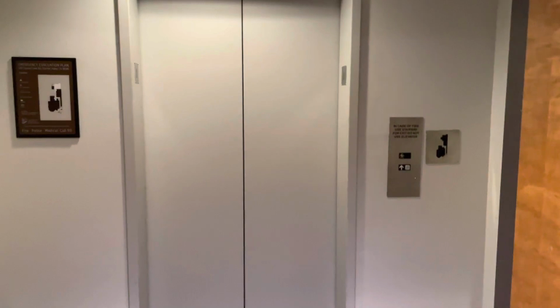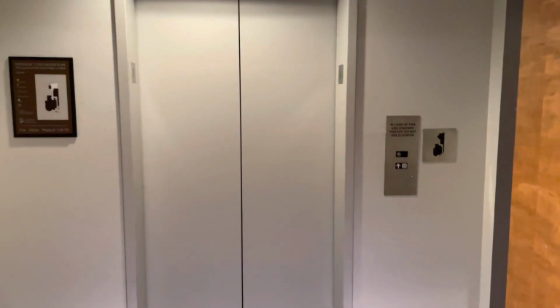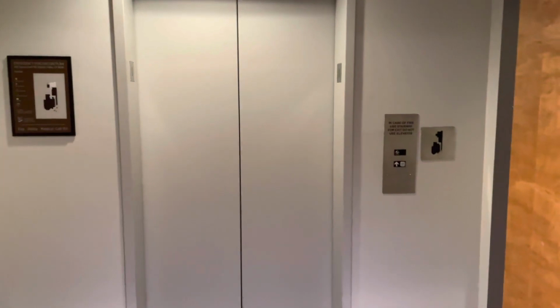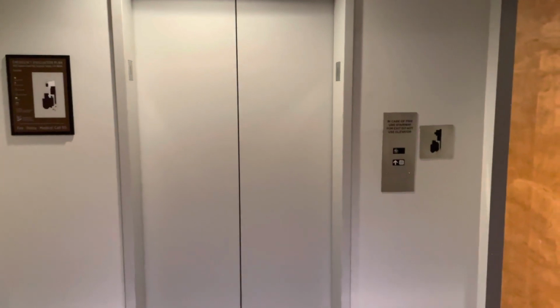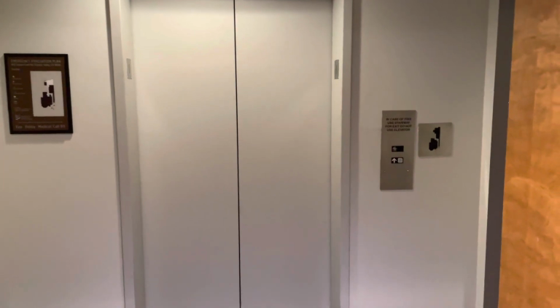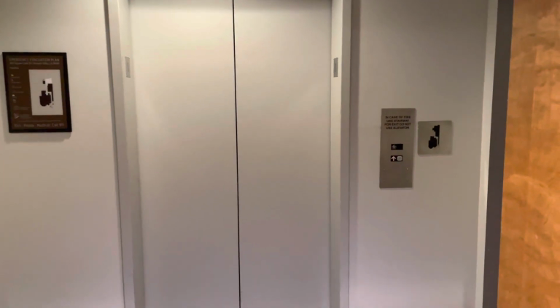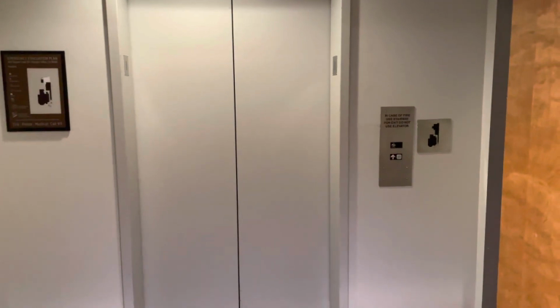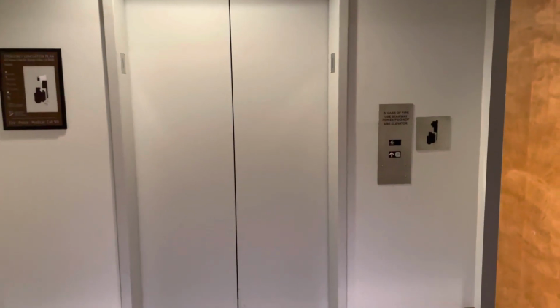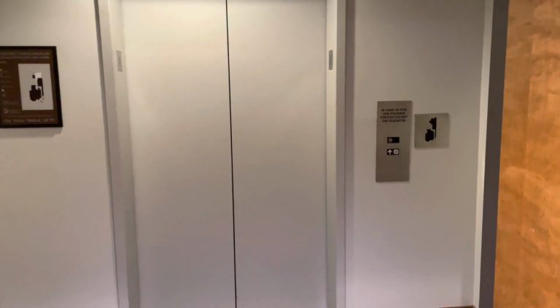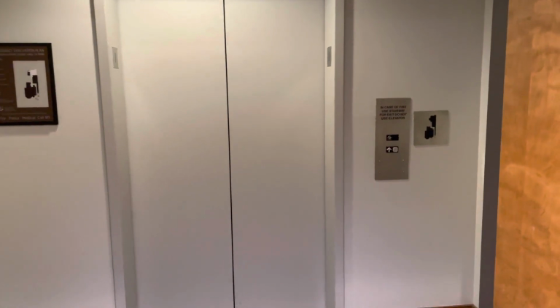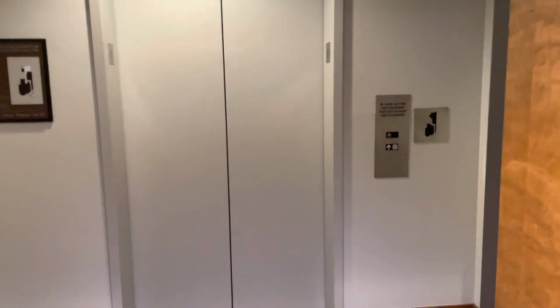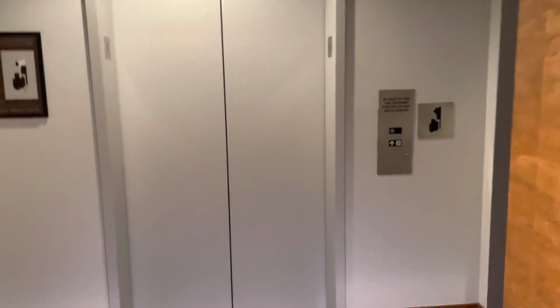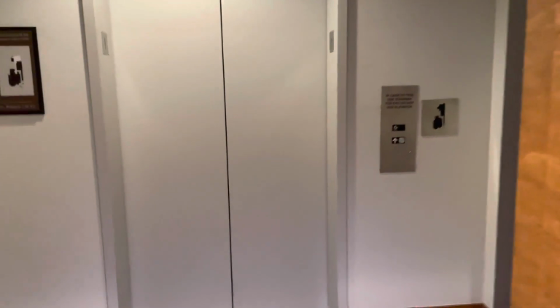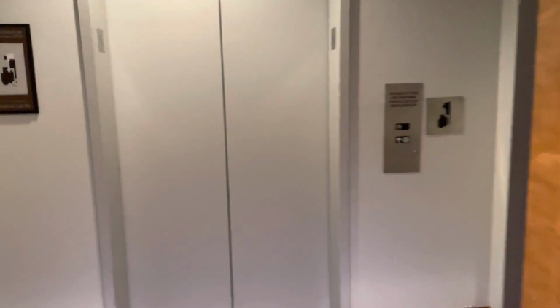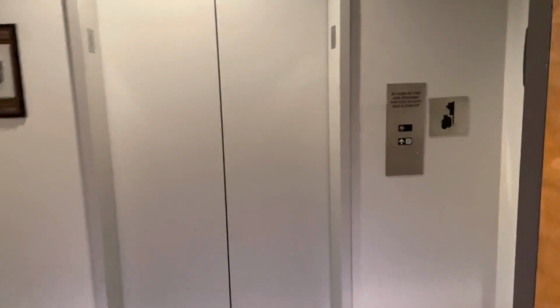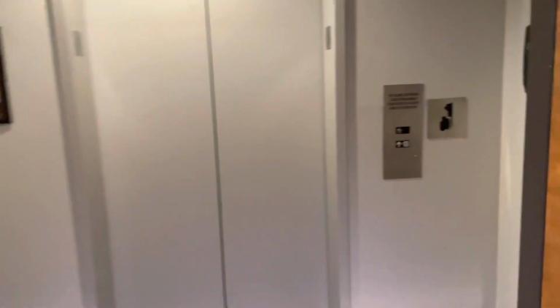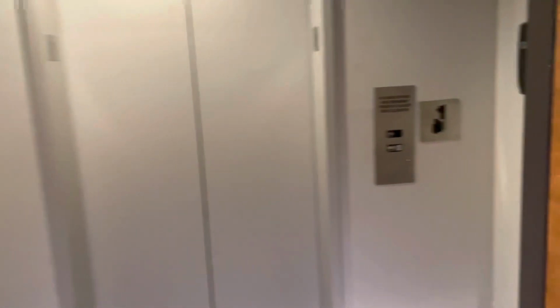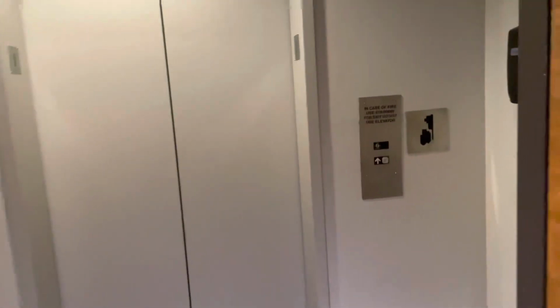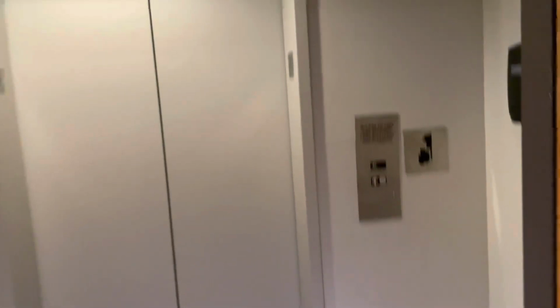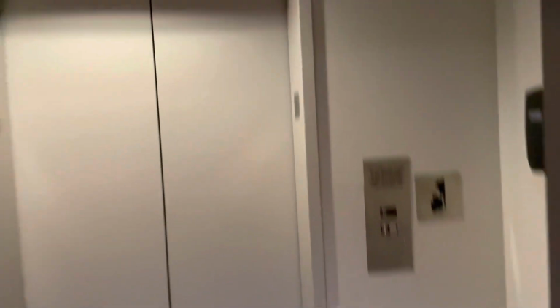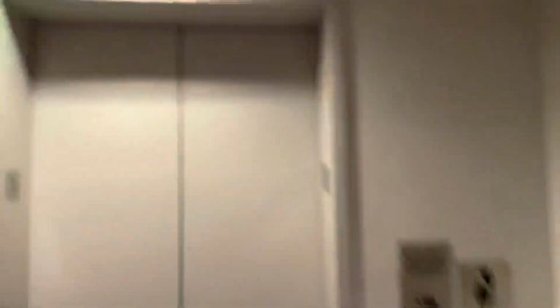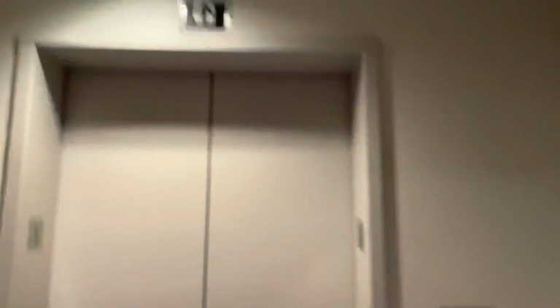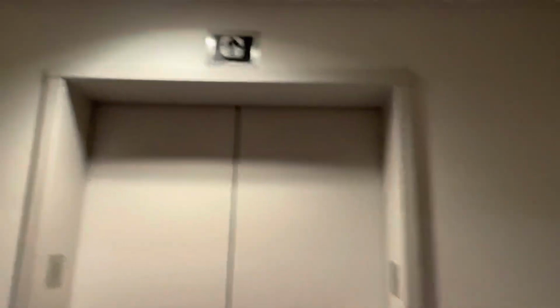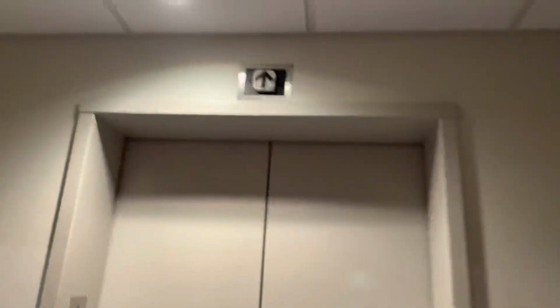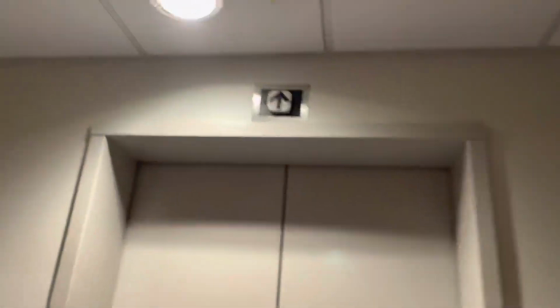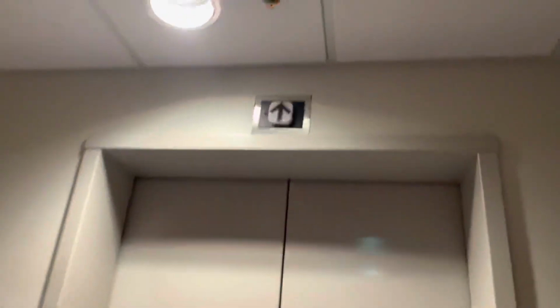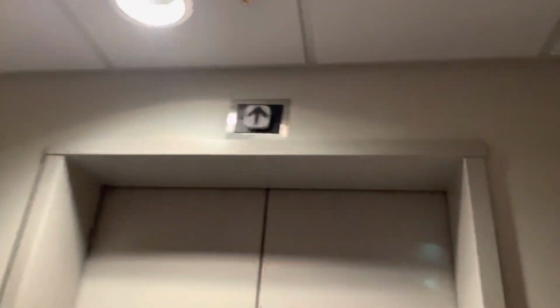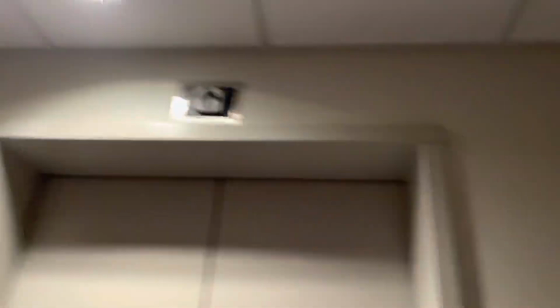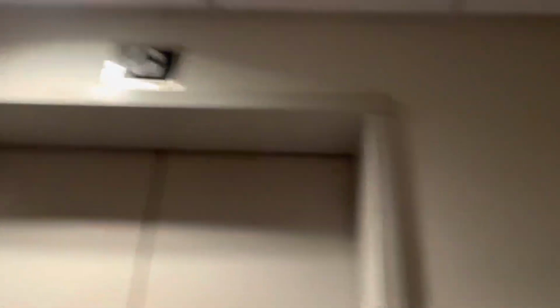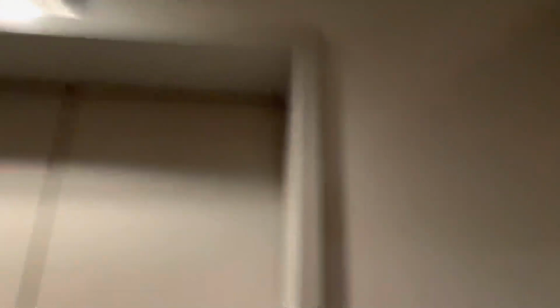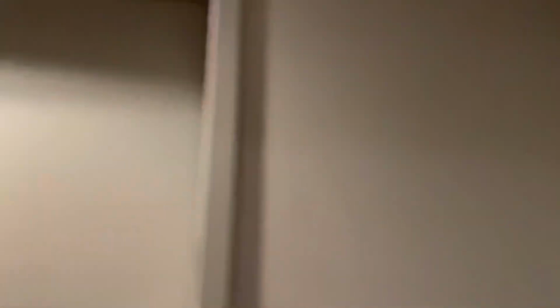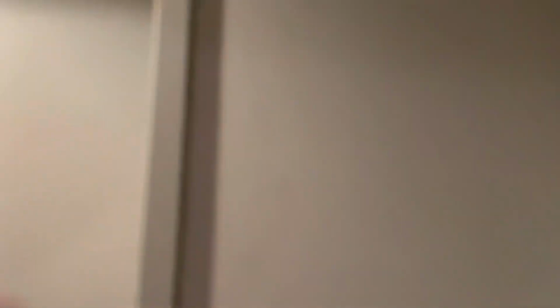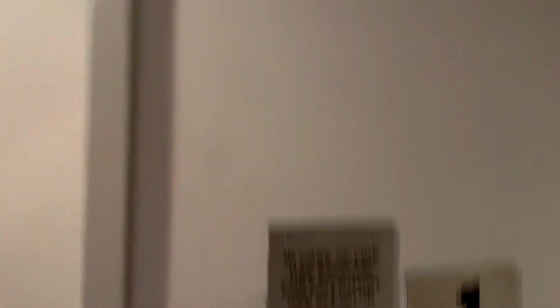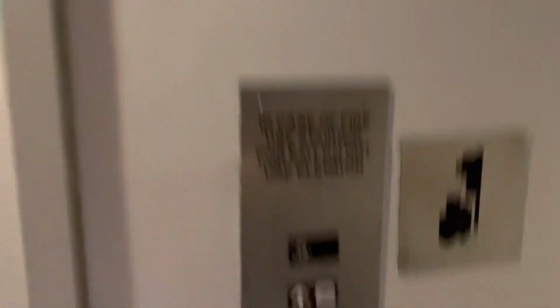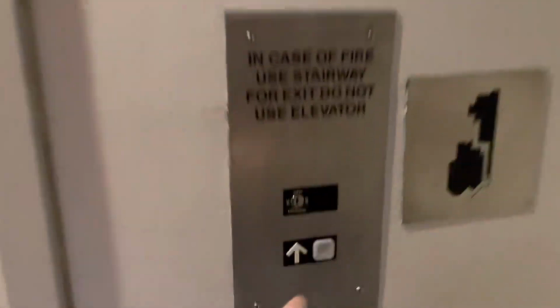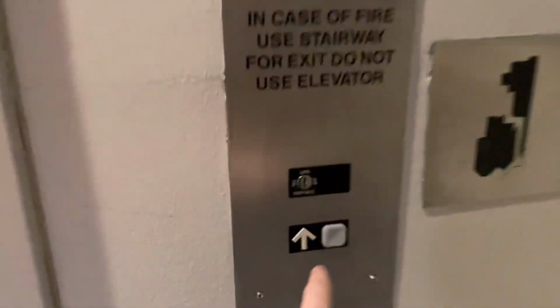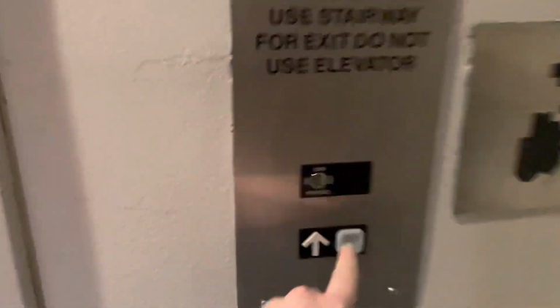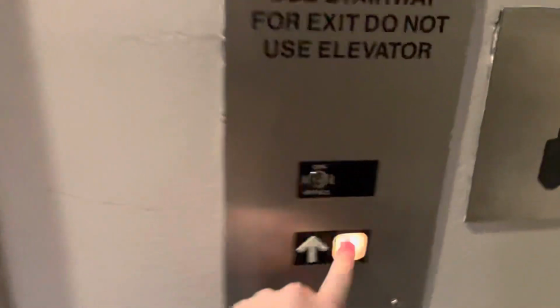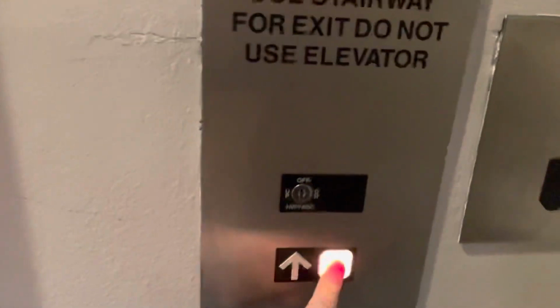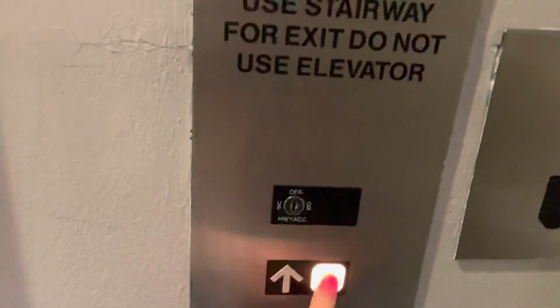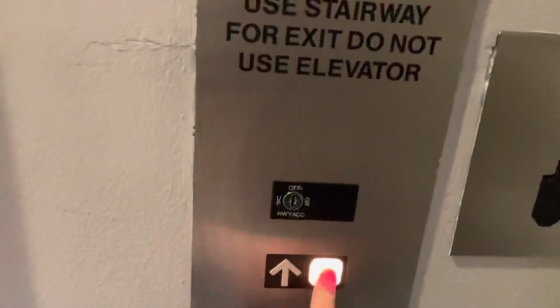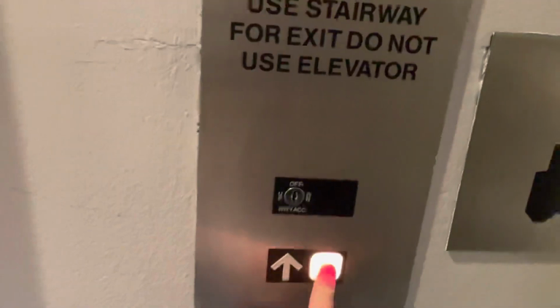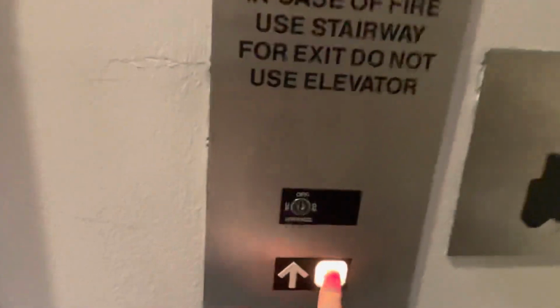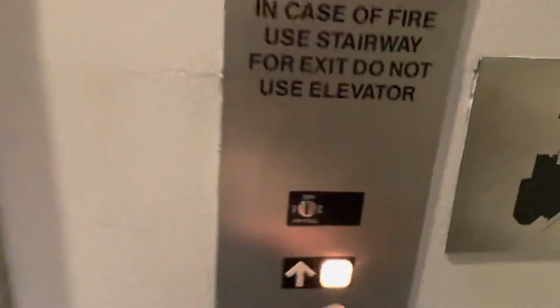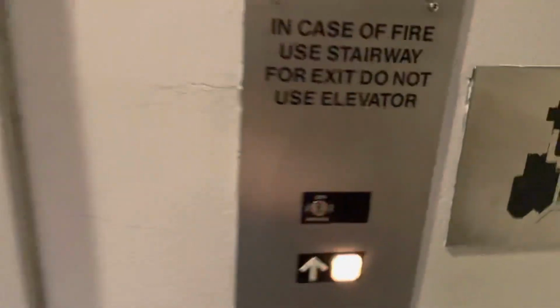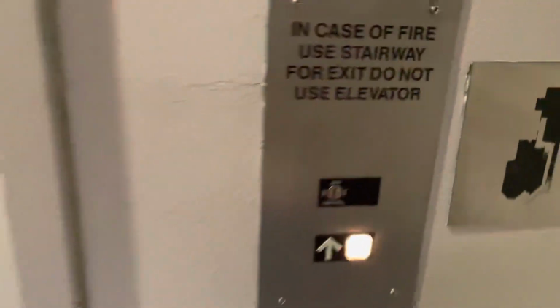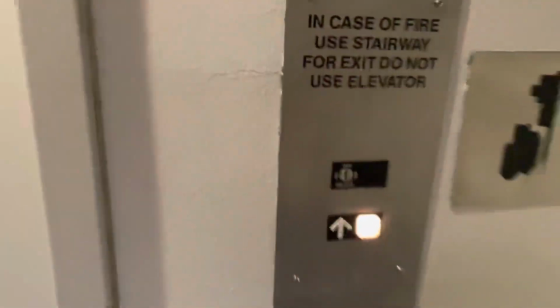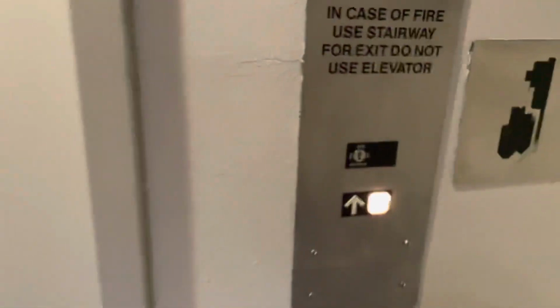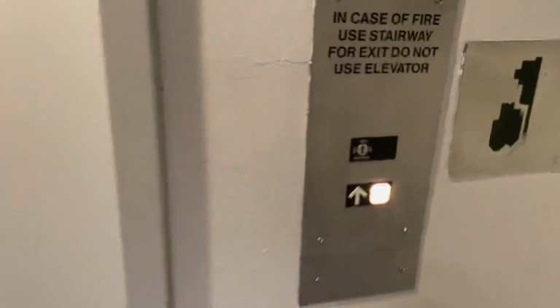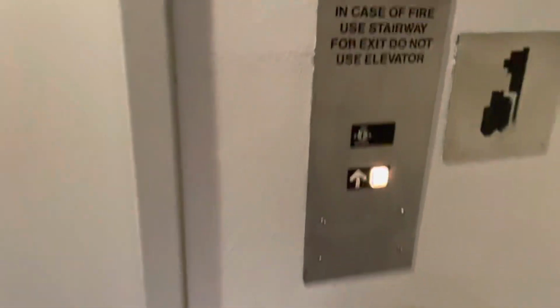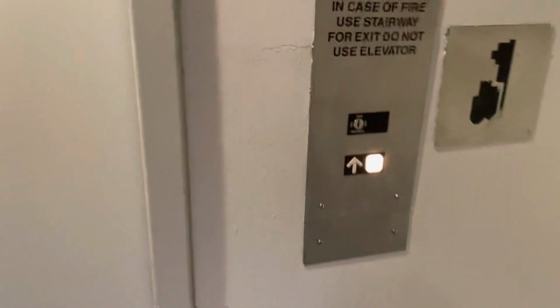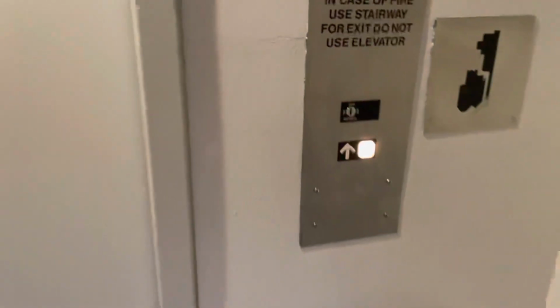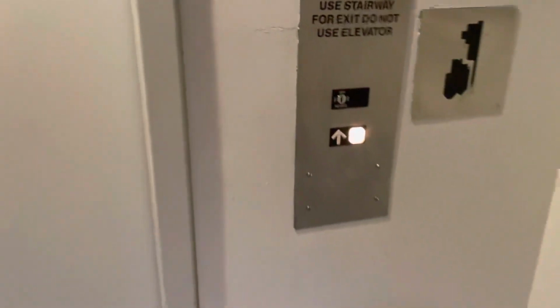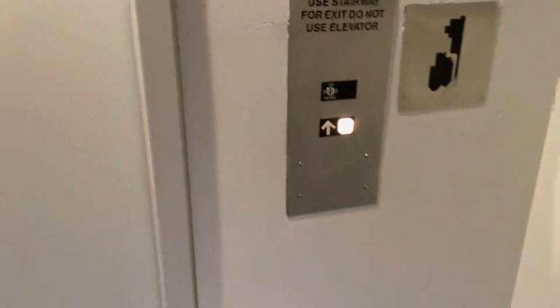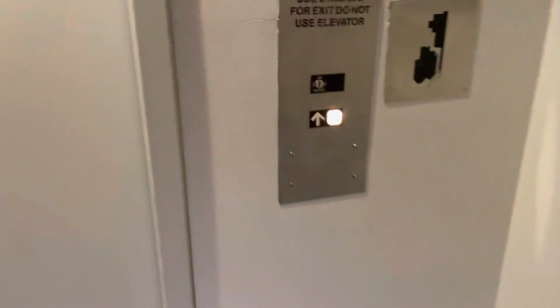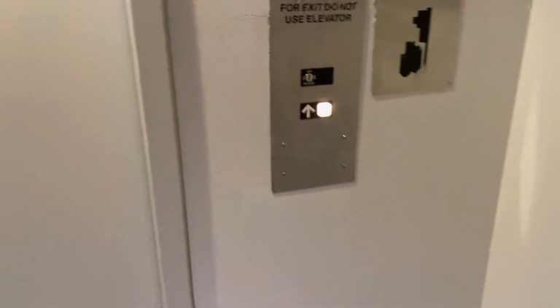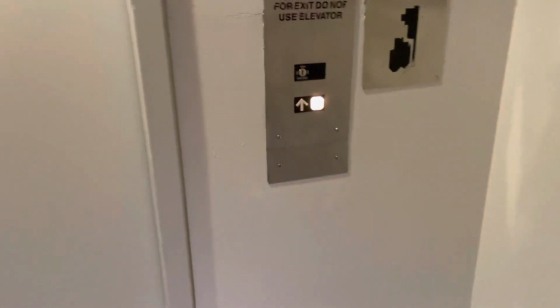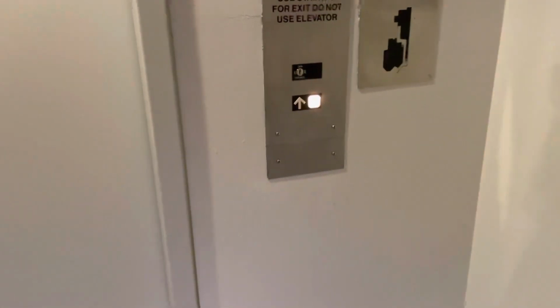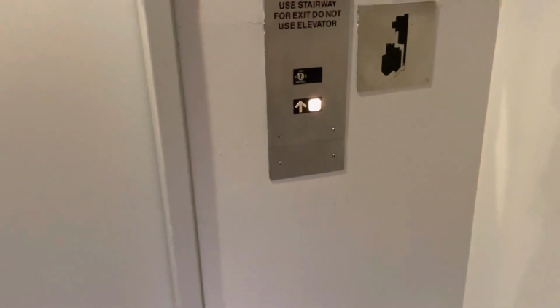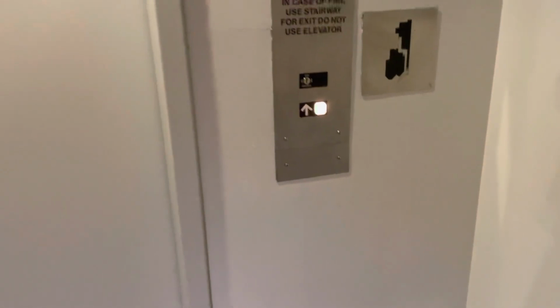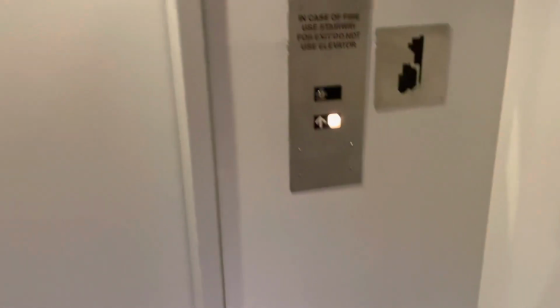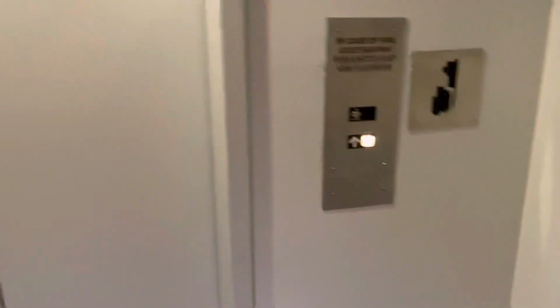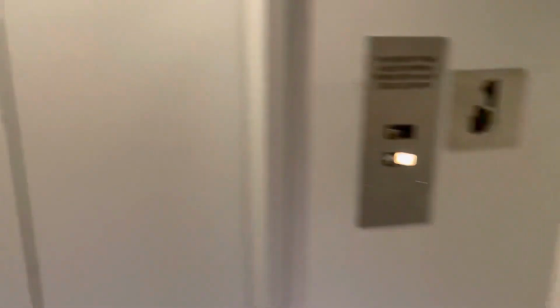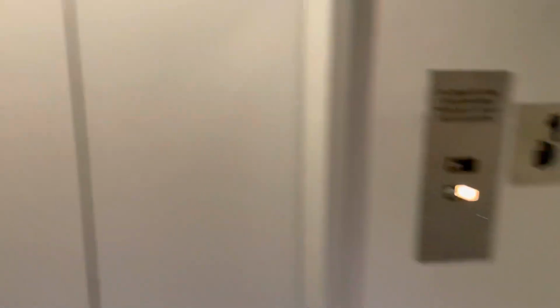Here we come to the Pavilion Elevator. We're at the Resort at Squaw Creek, Lake Tahoe, California.